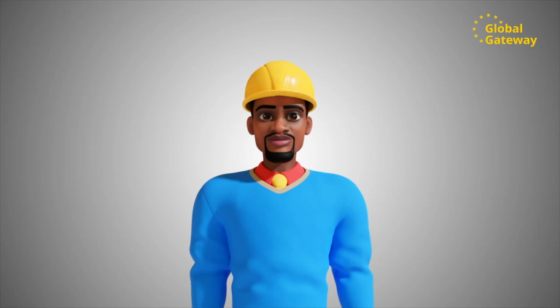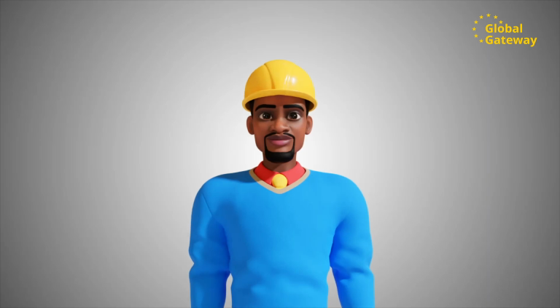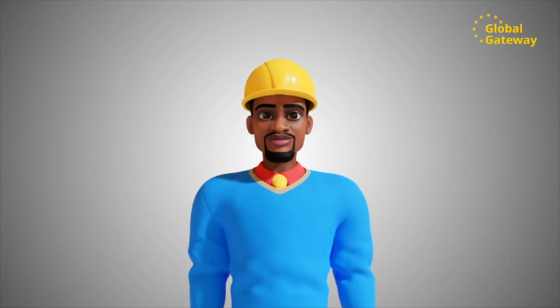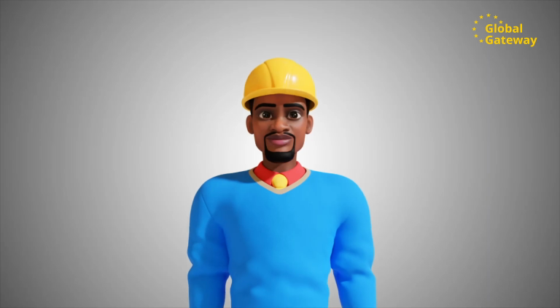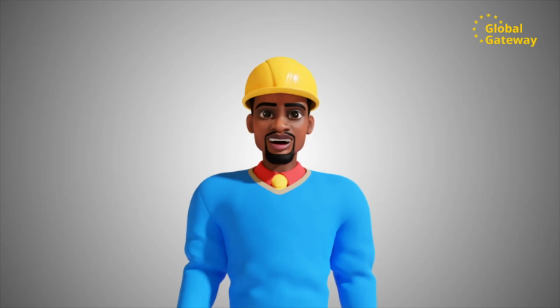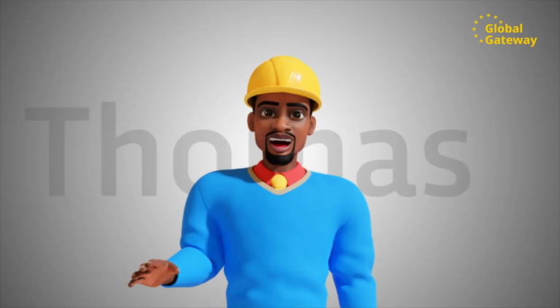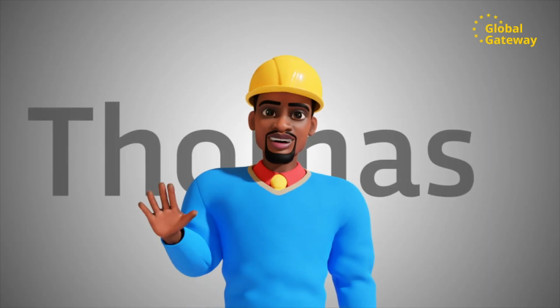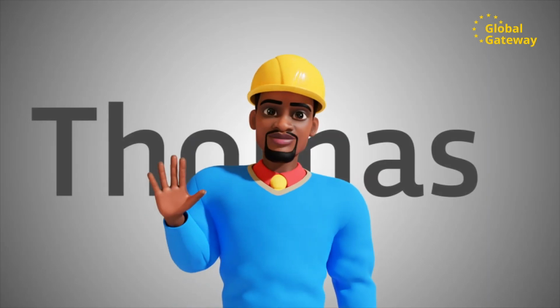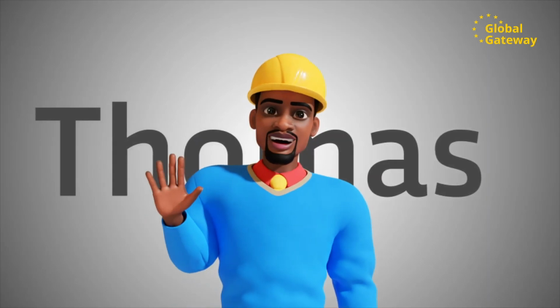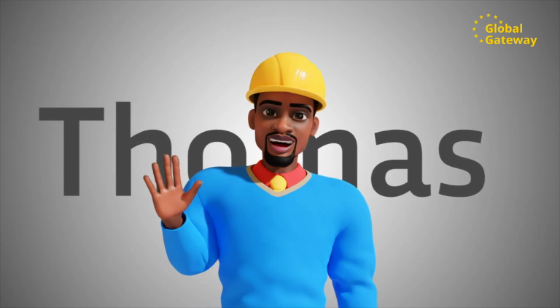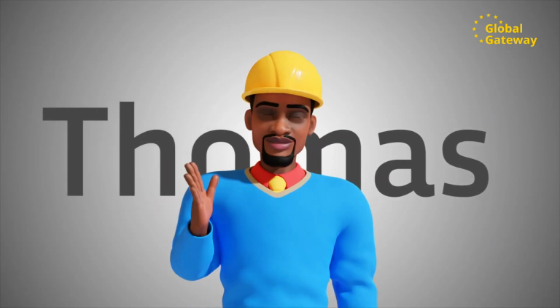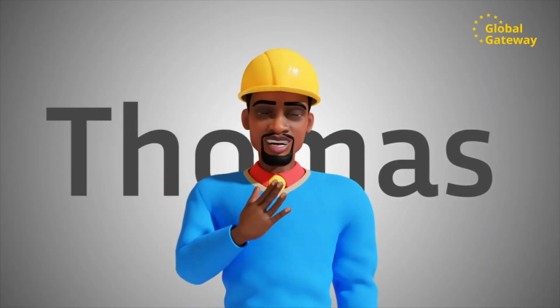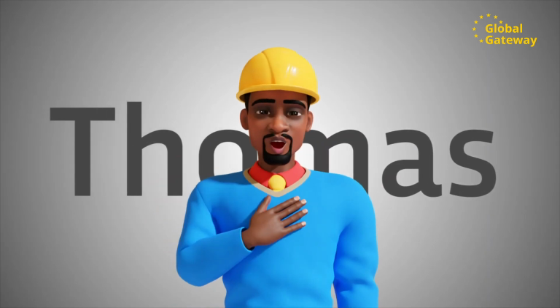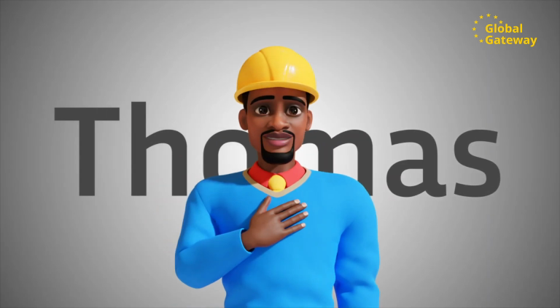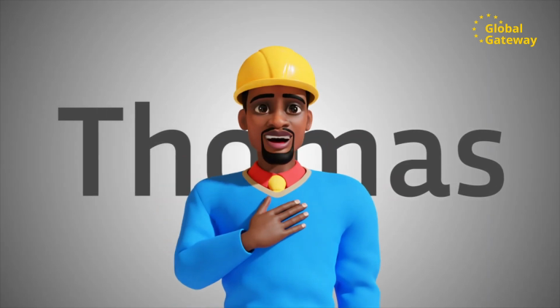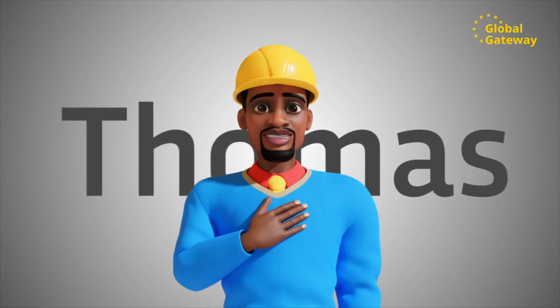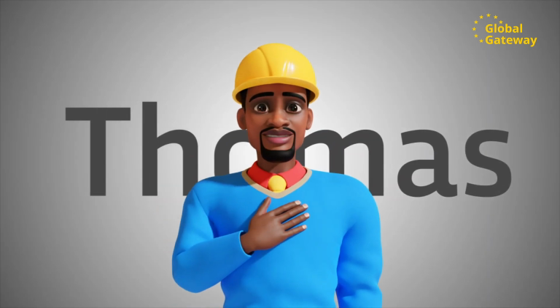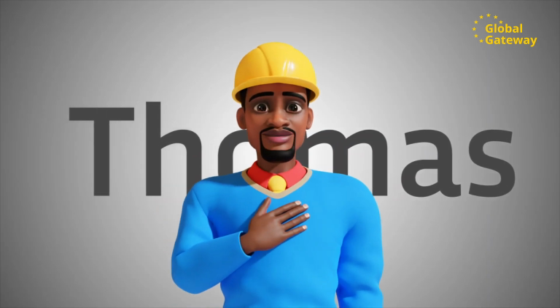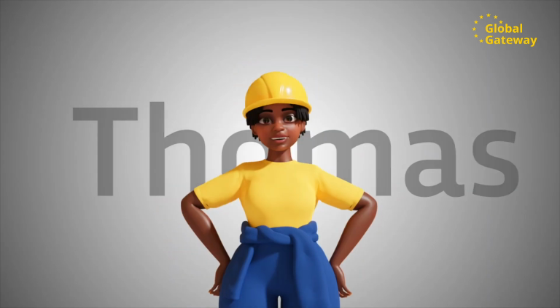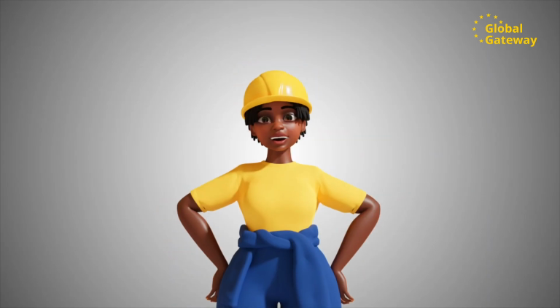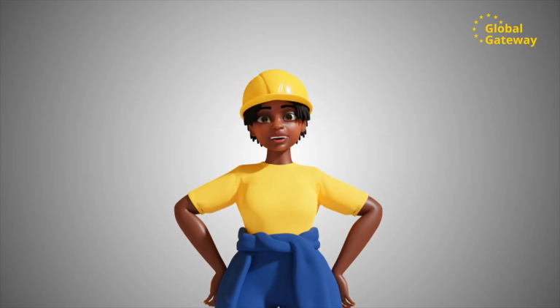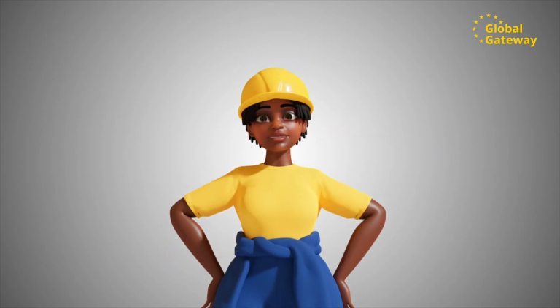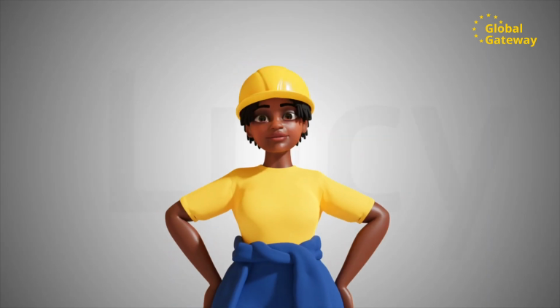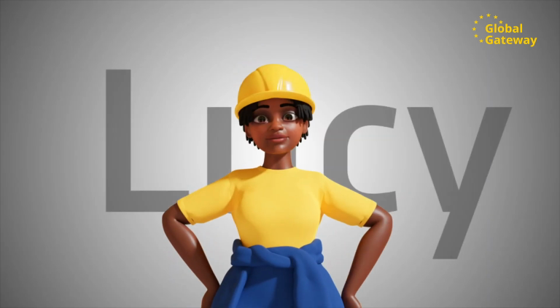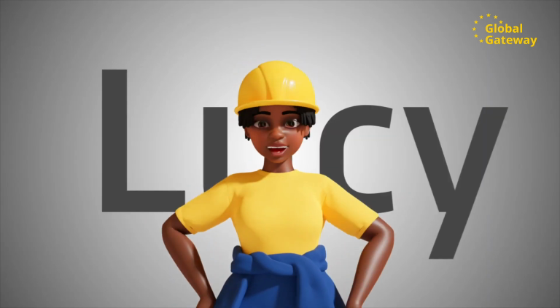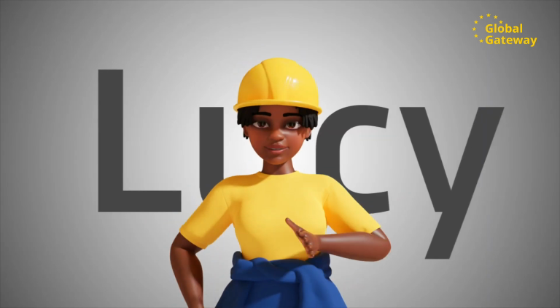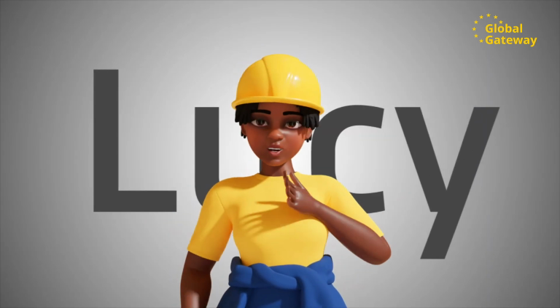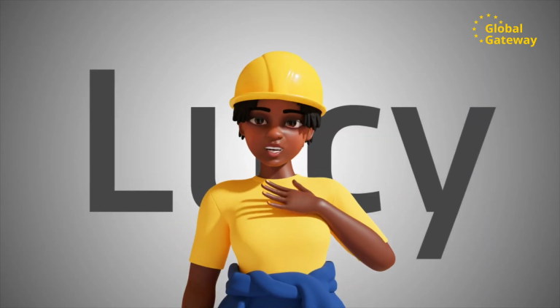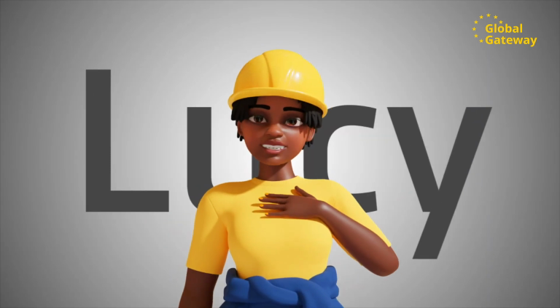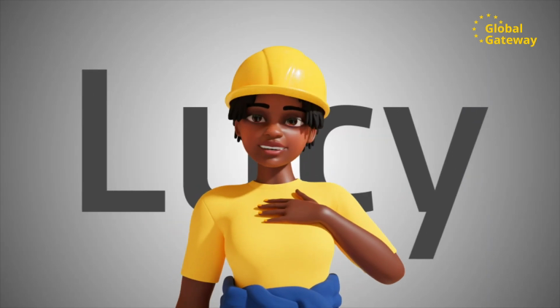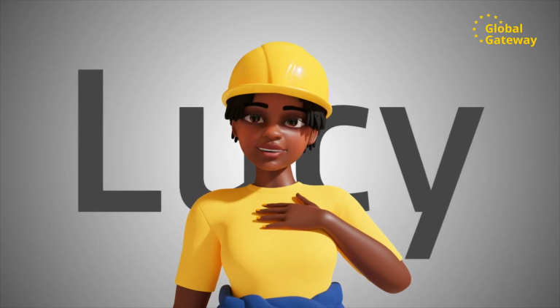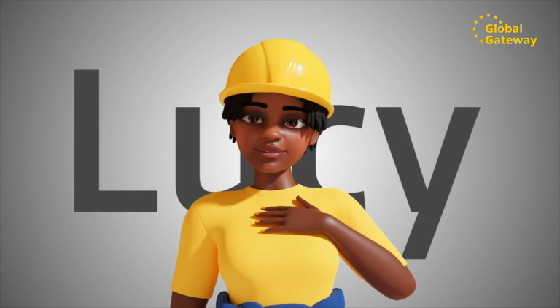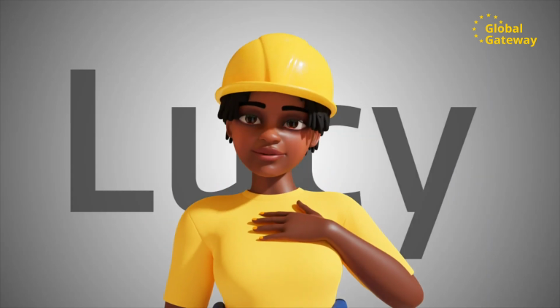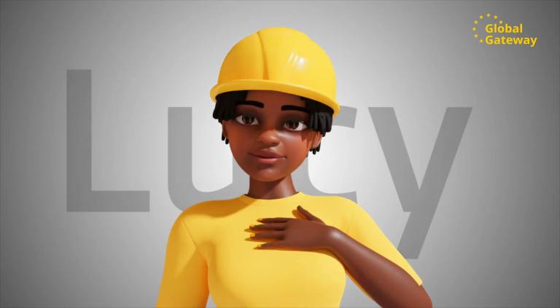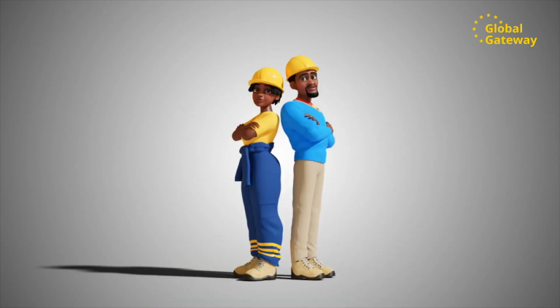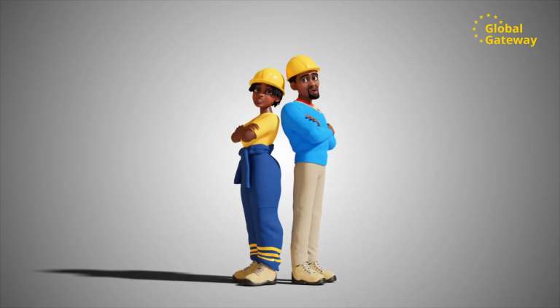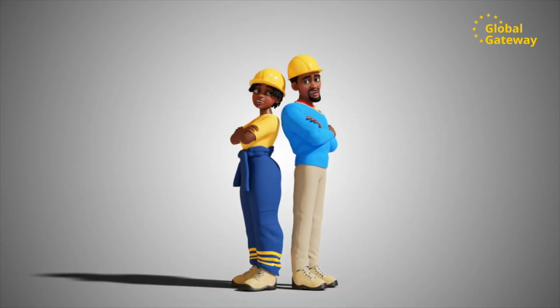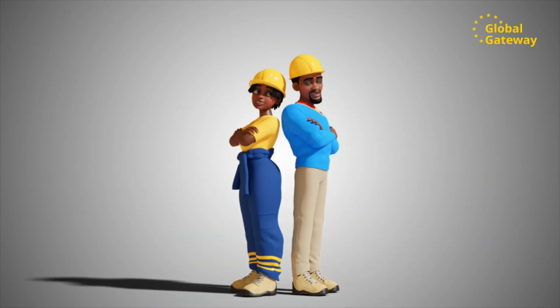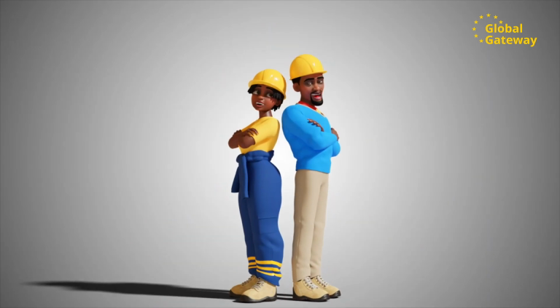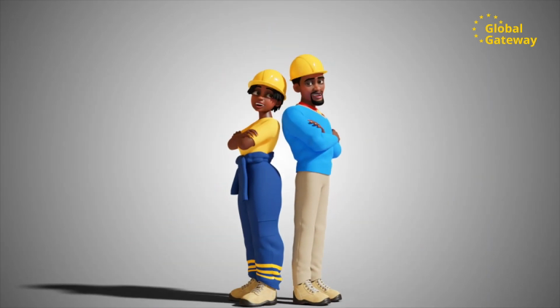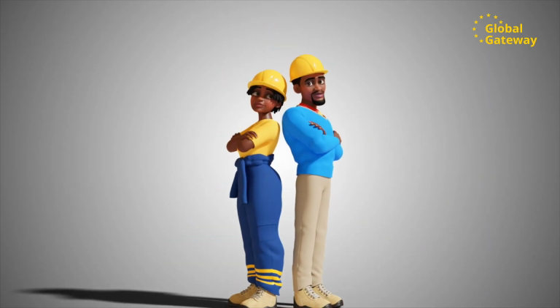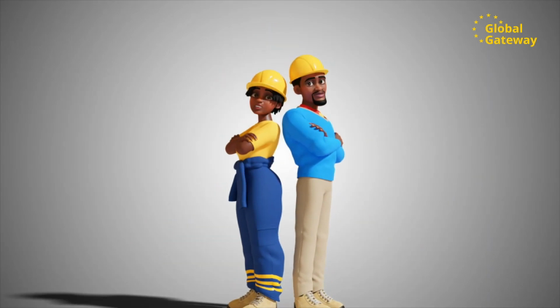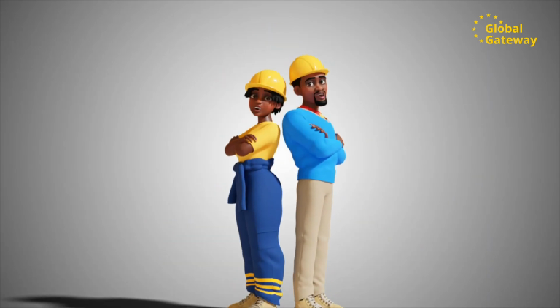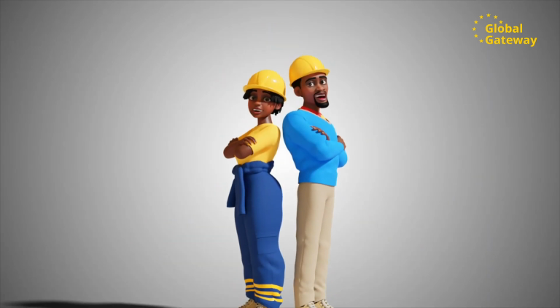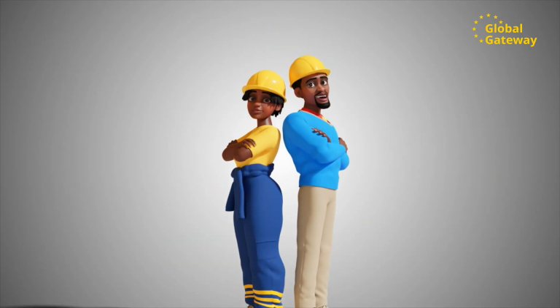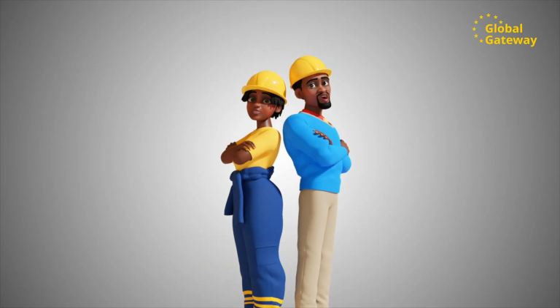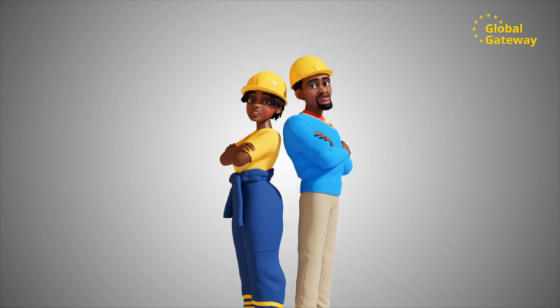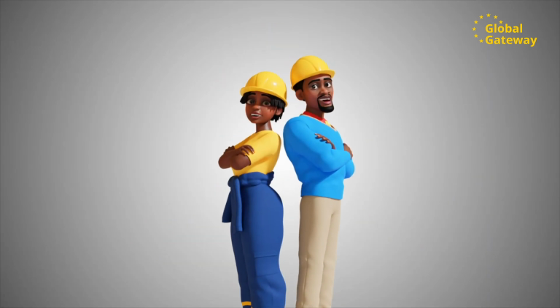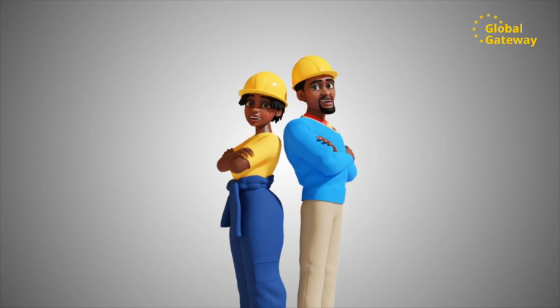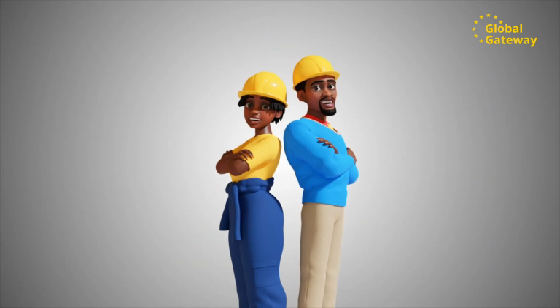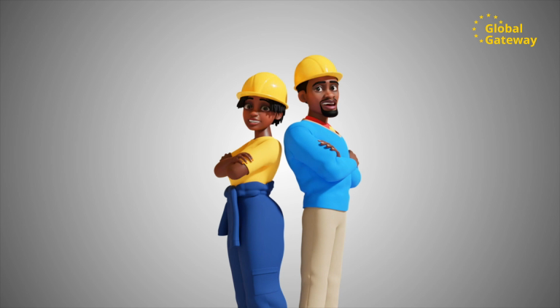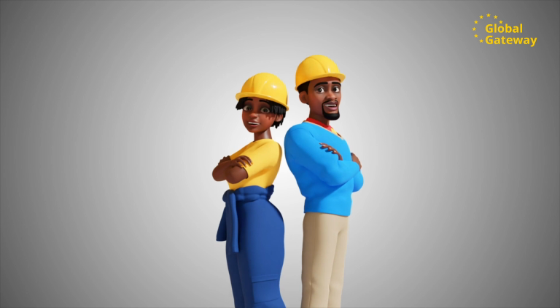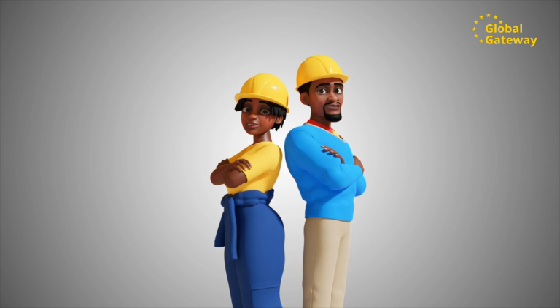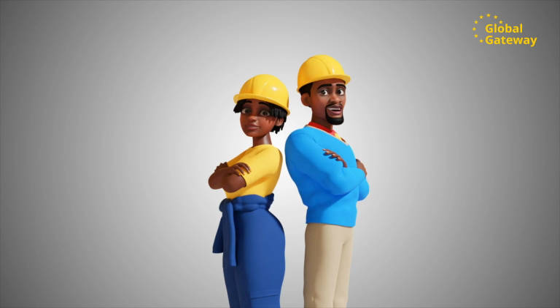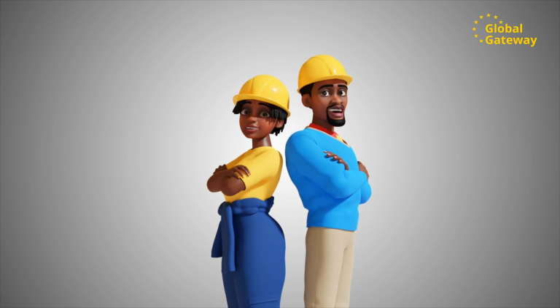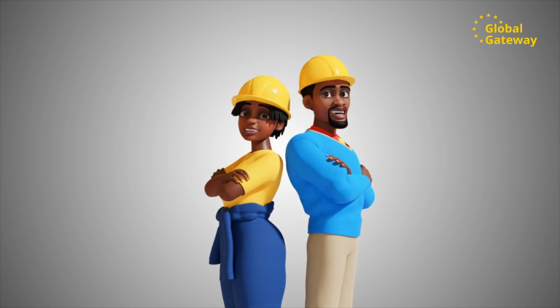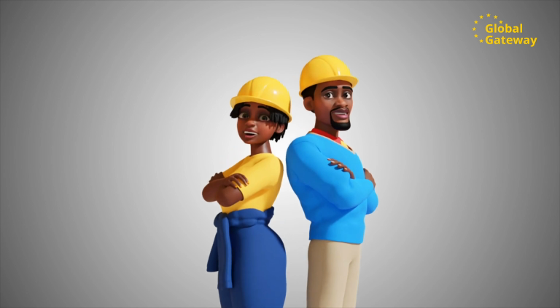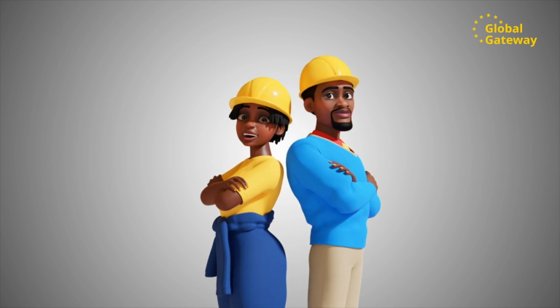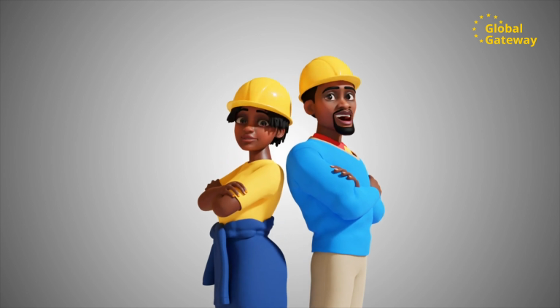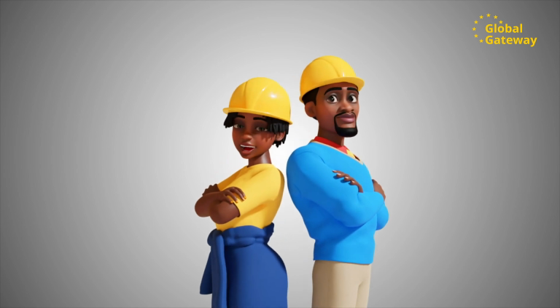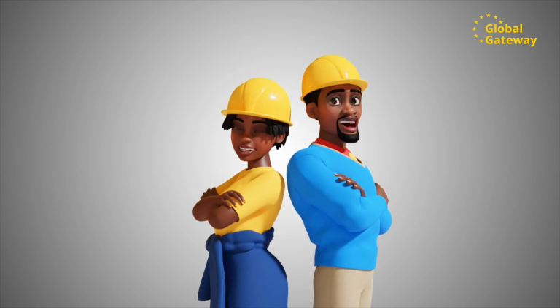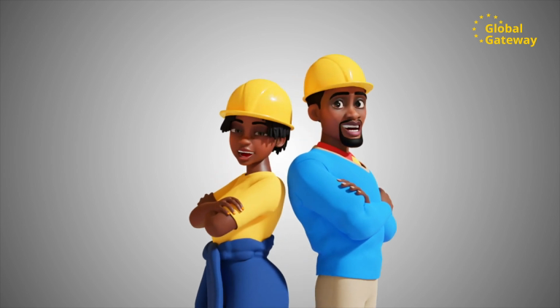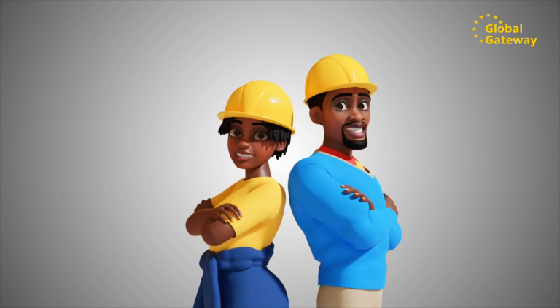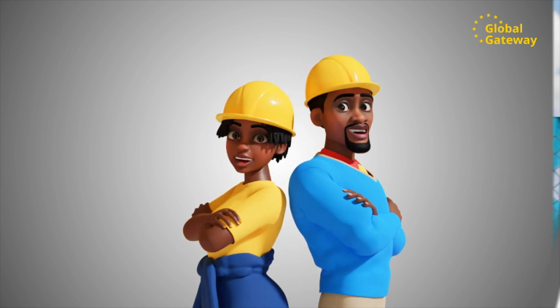Hi, I'm Thomas. Hi, I'm Lucy. Together, we're your energy efficiency ambassadors.